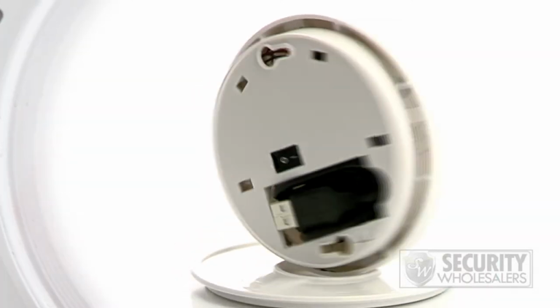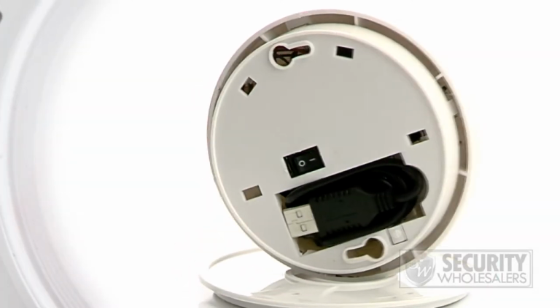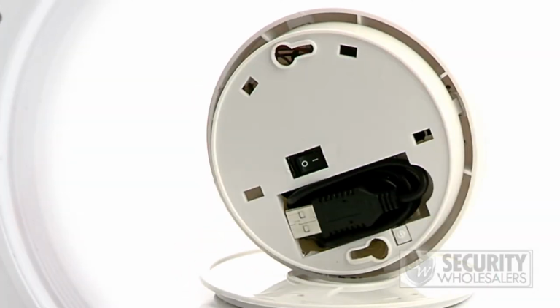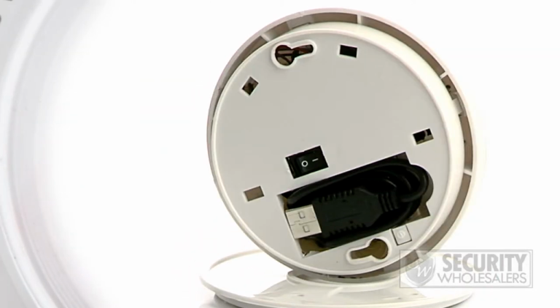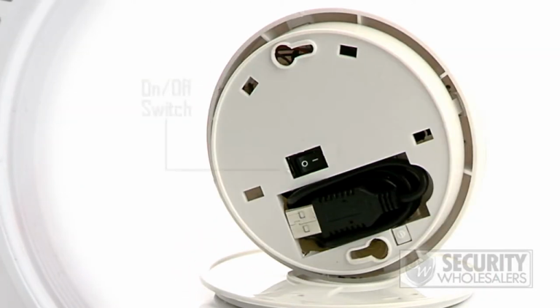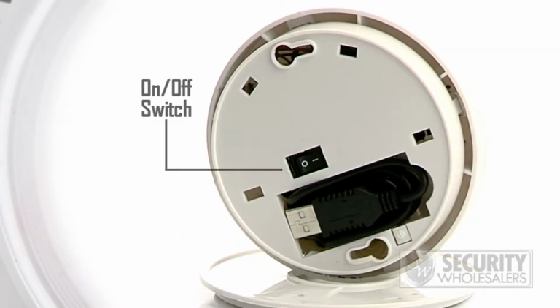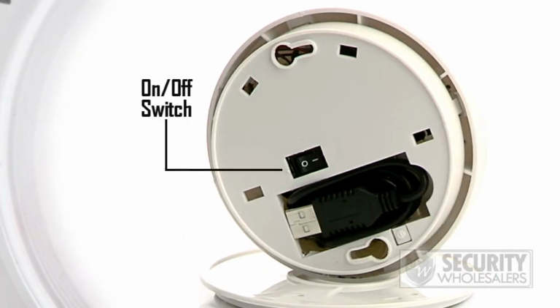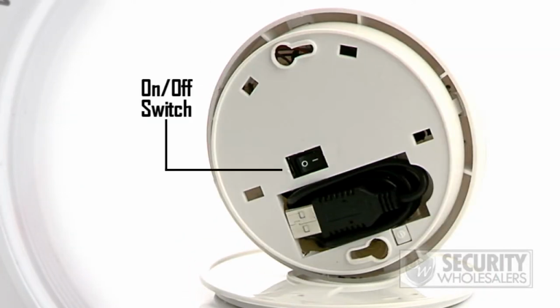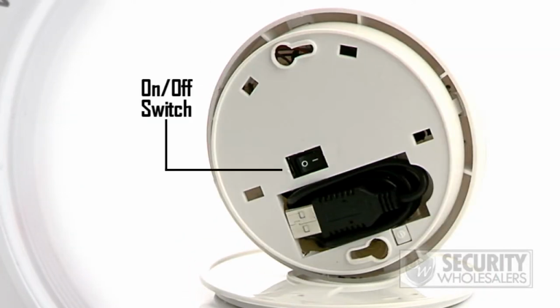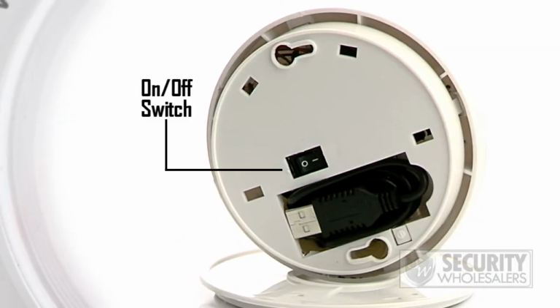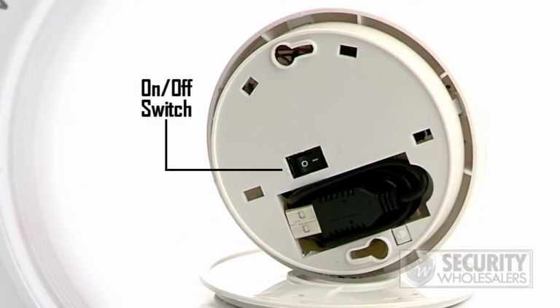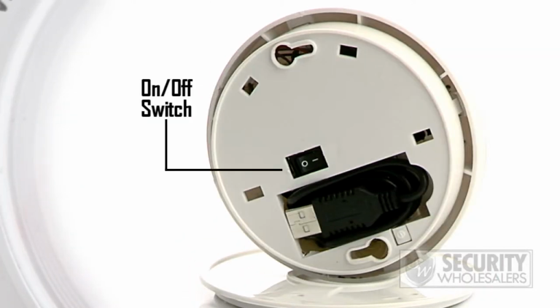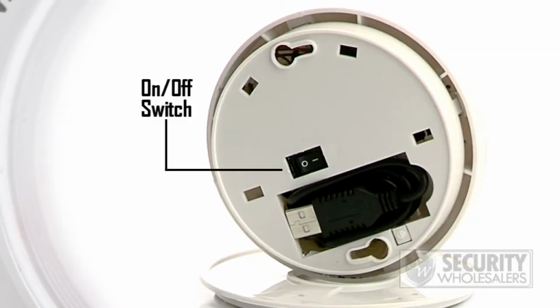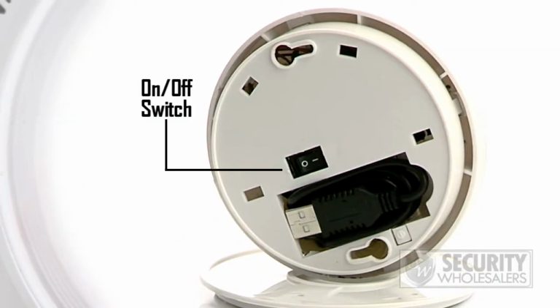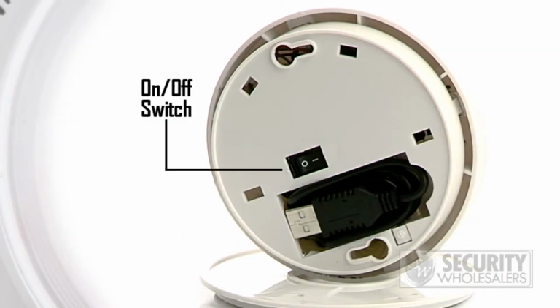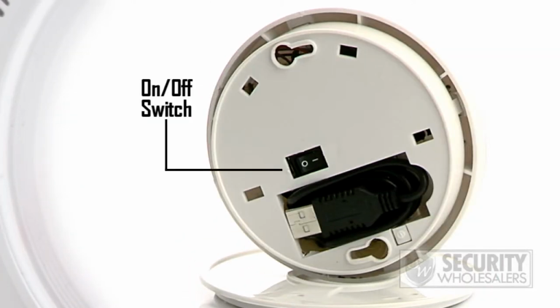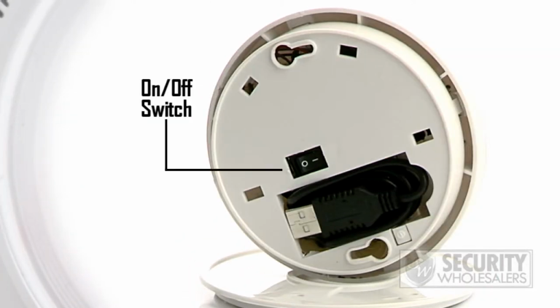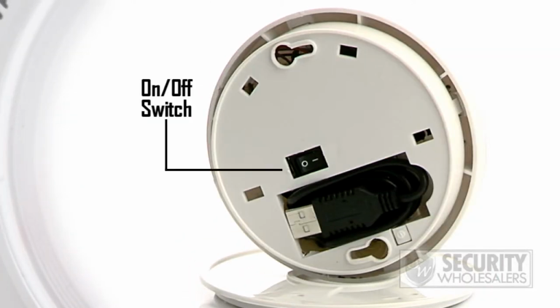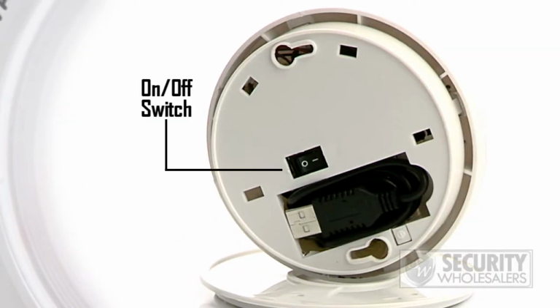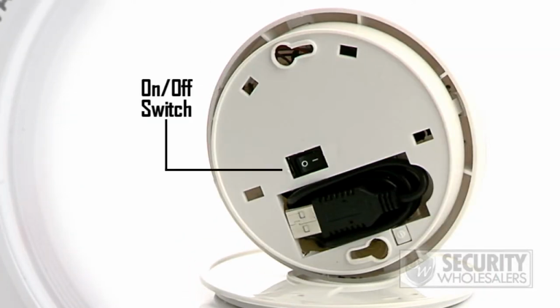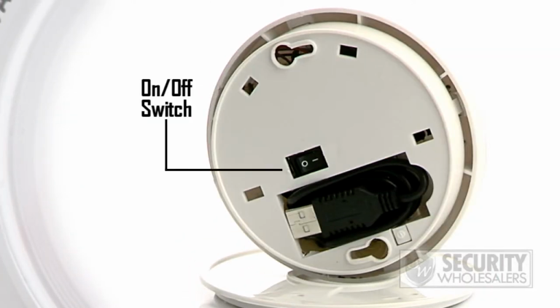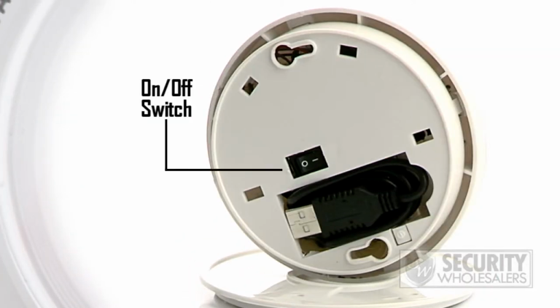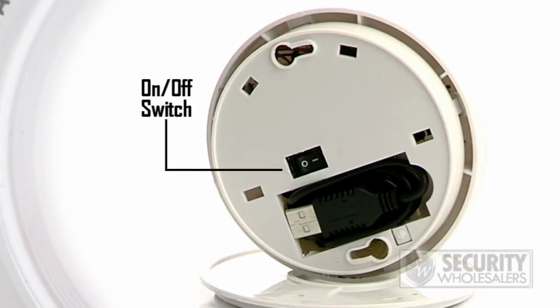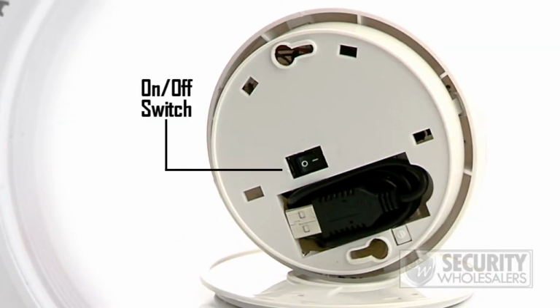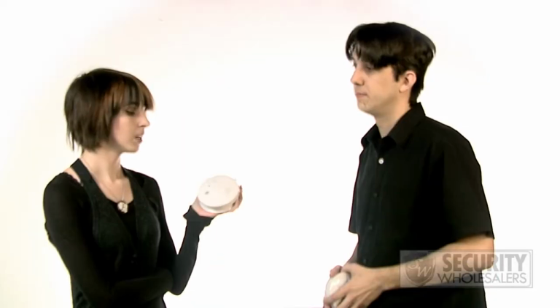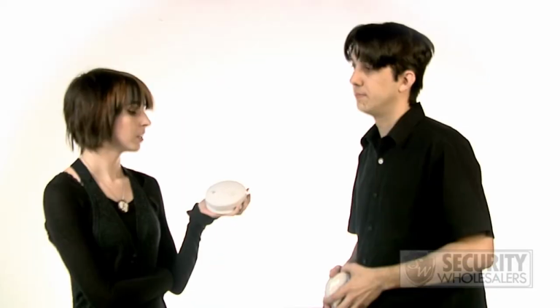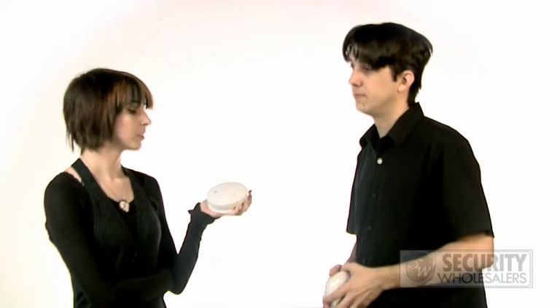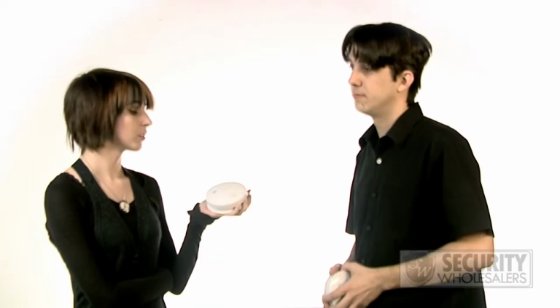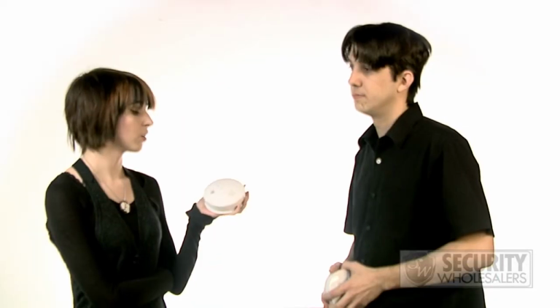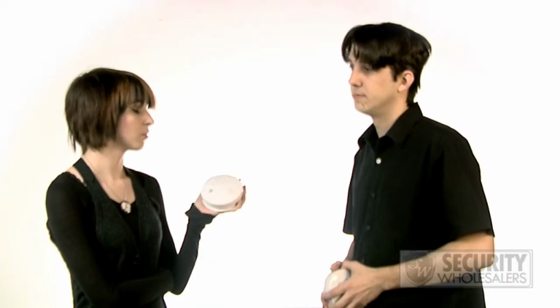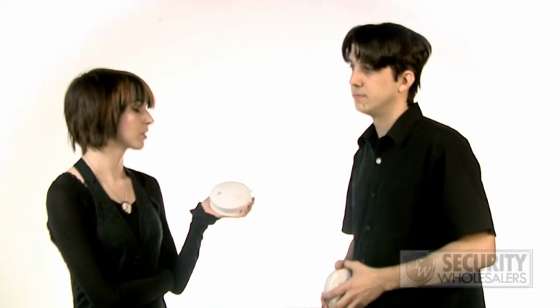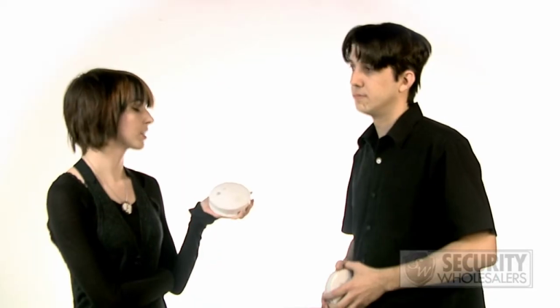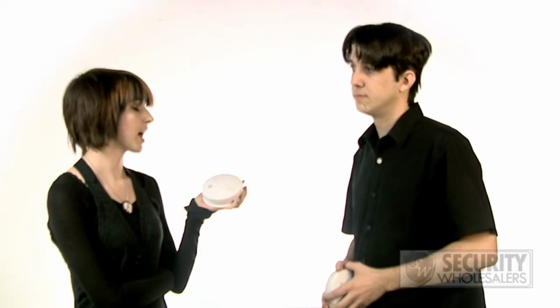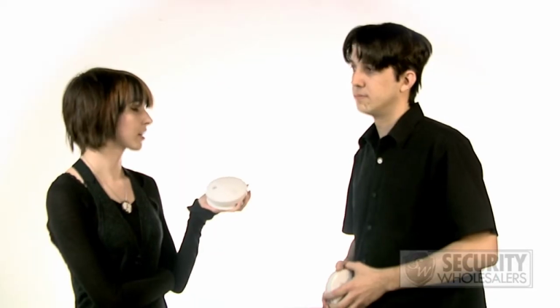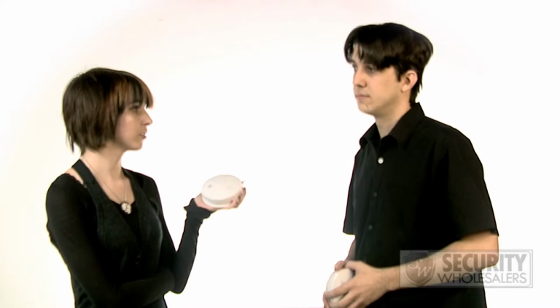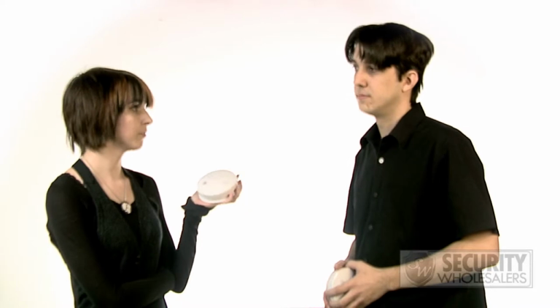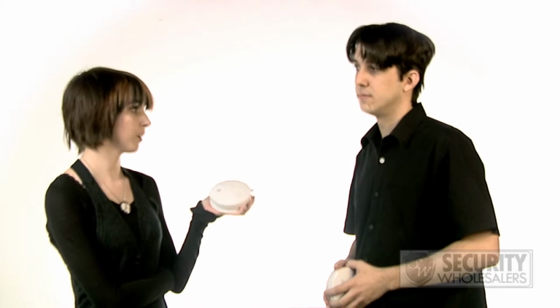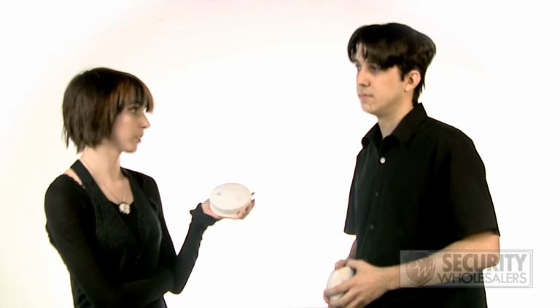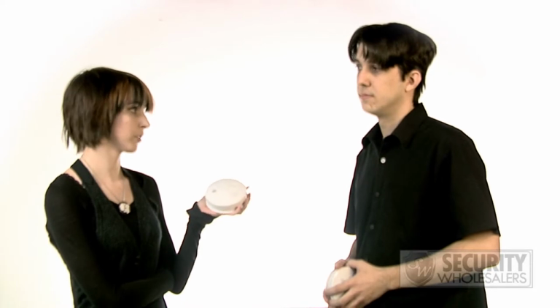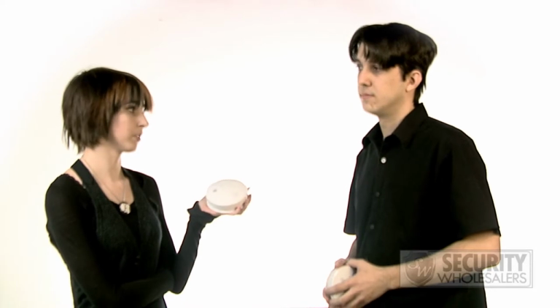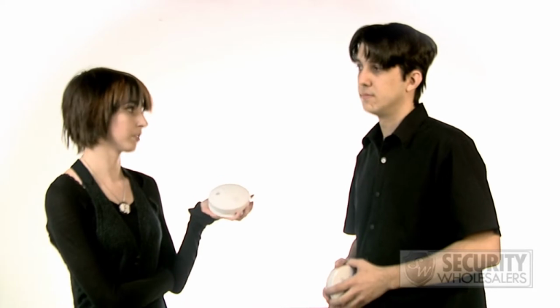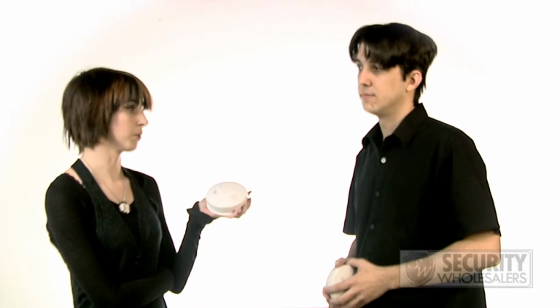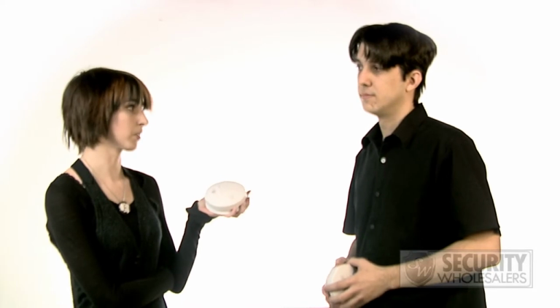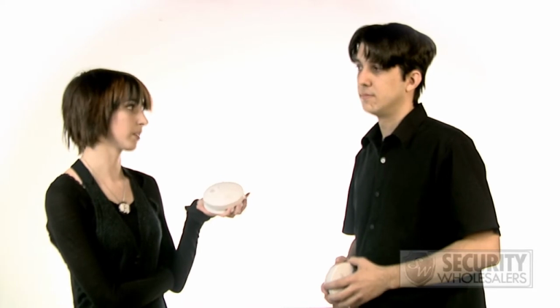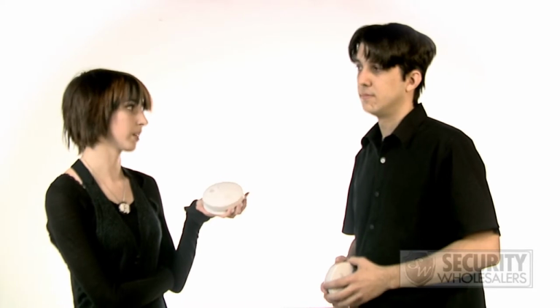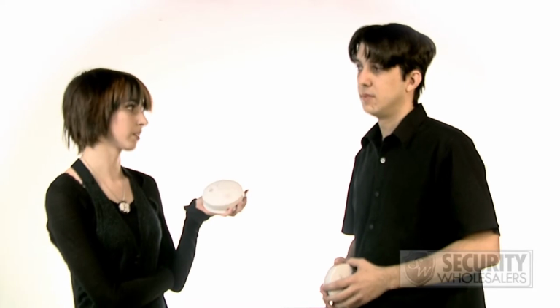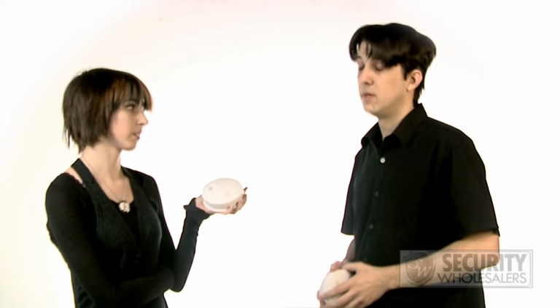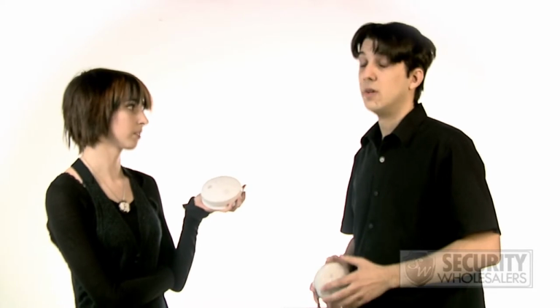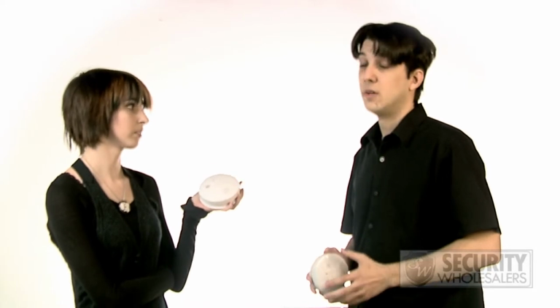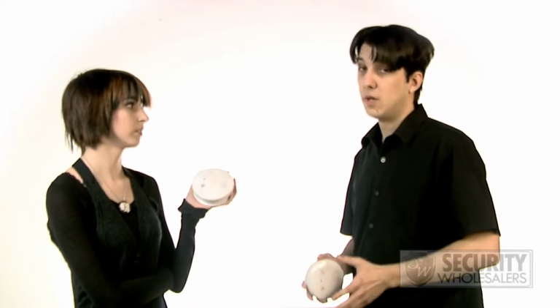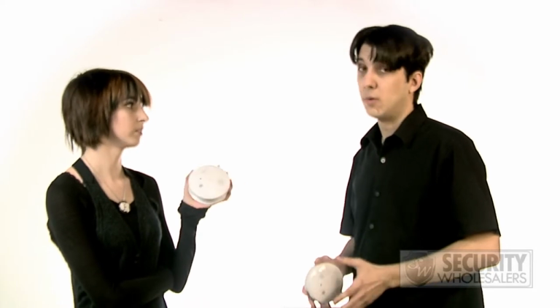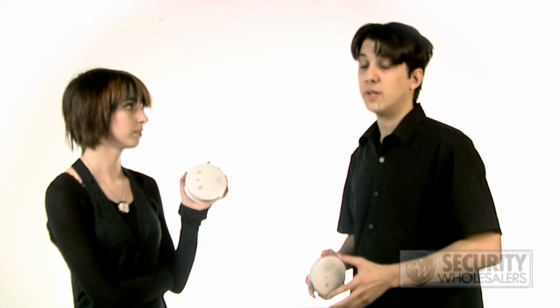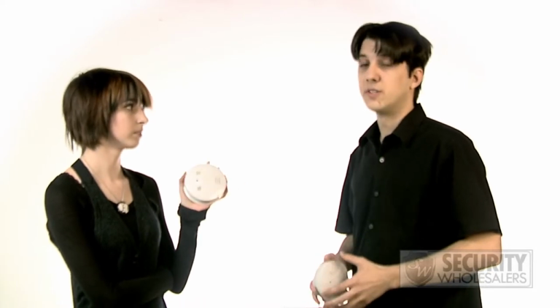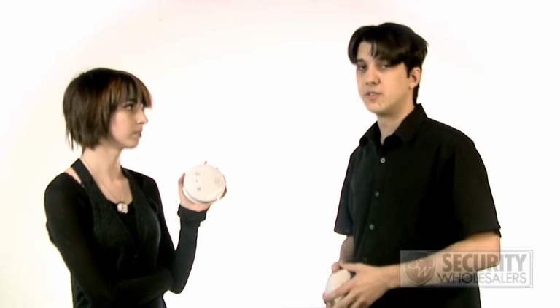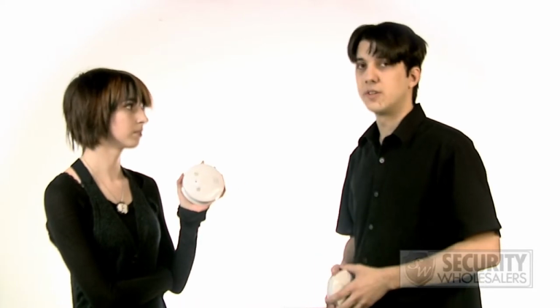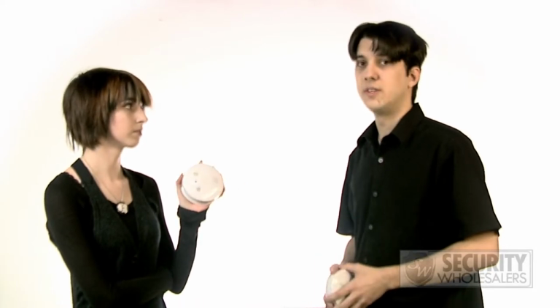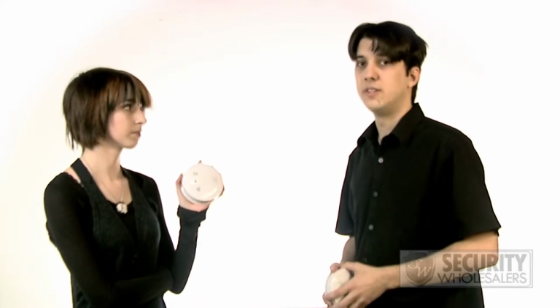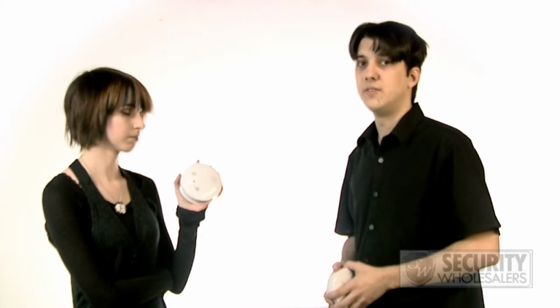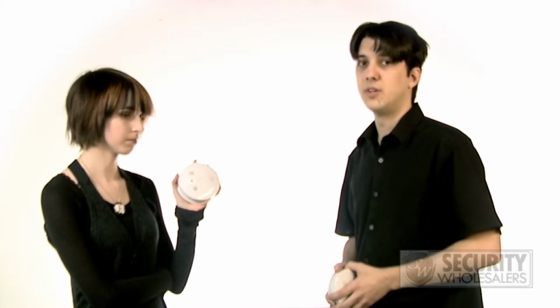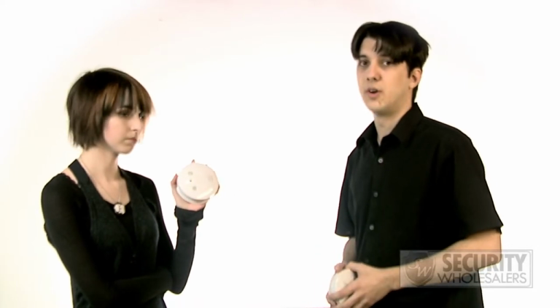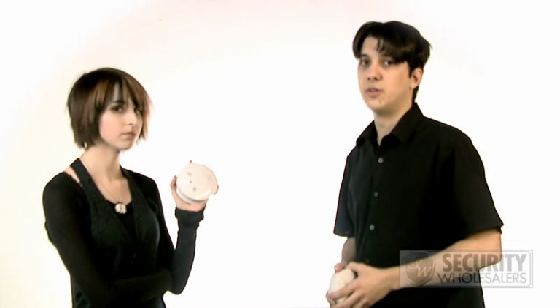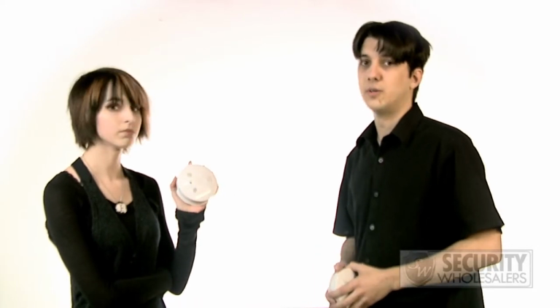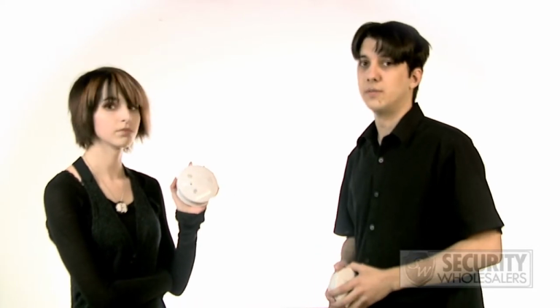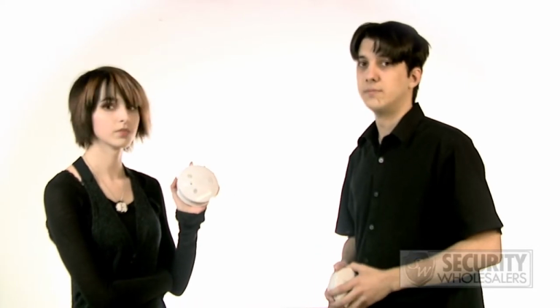But be sure to flip the power source to the on position first, of course. Does it actually function as a smoke detector? No, it is strictly a DVR unit.